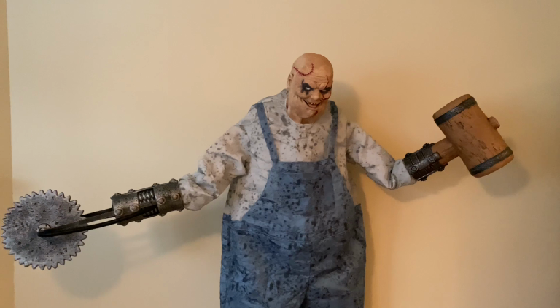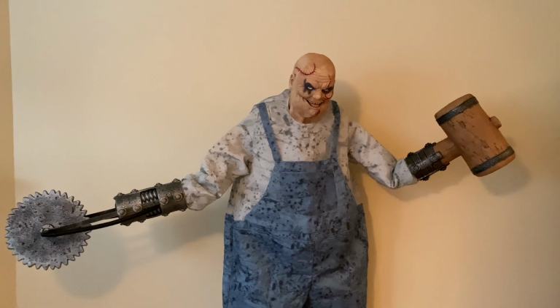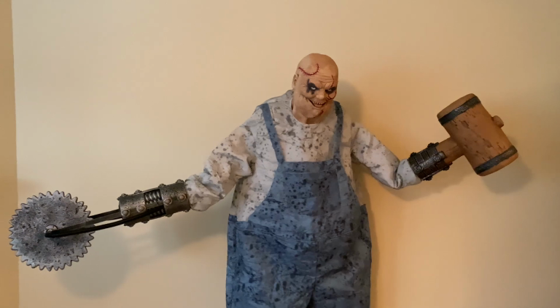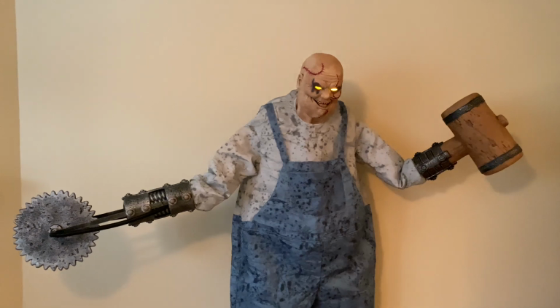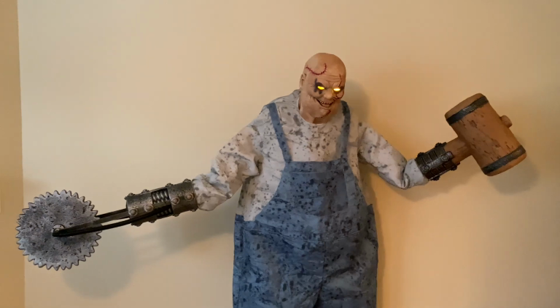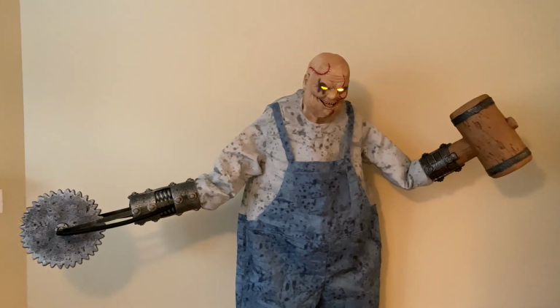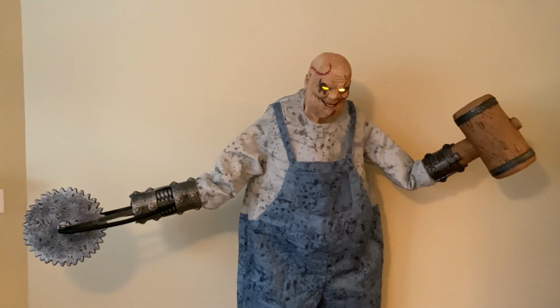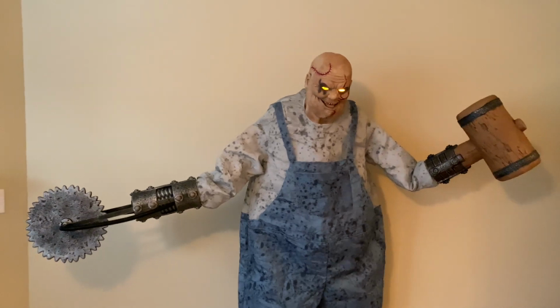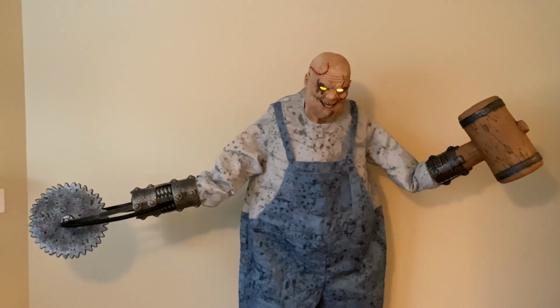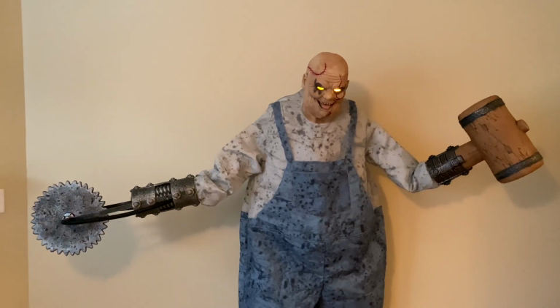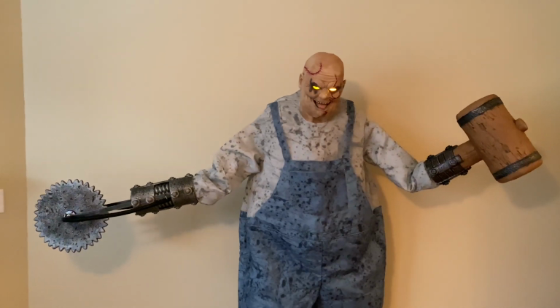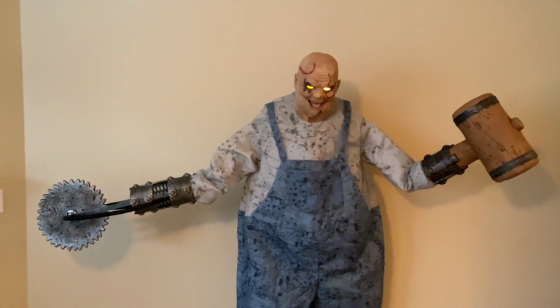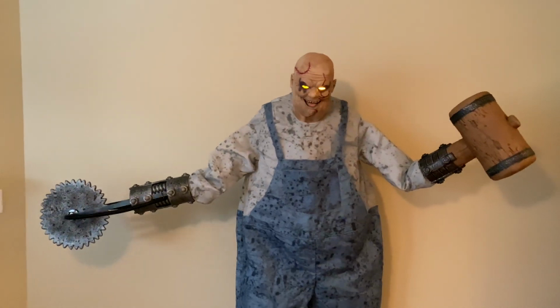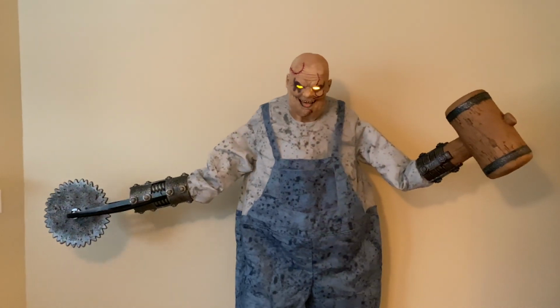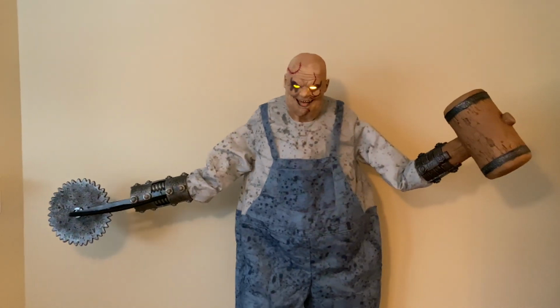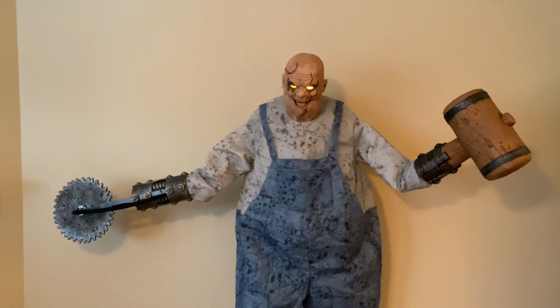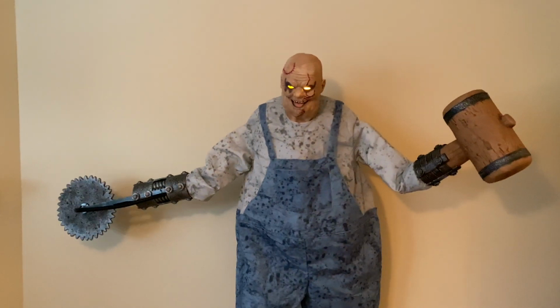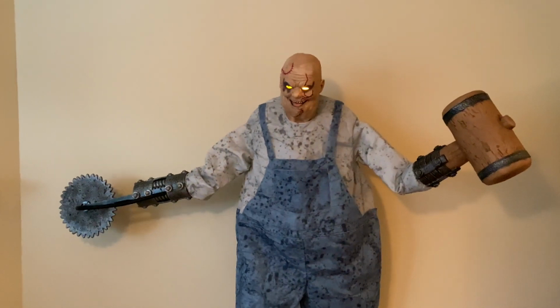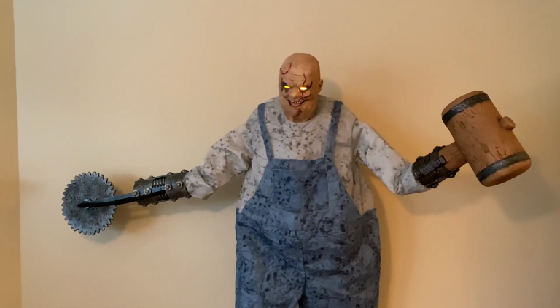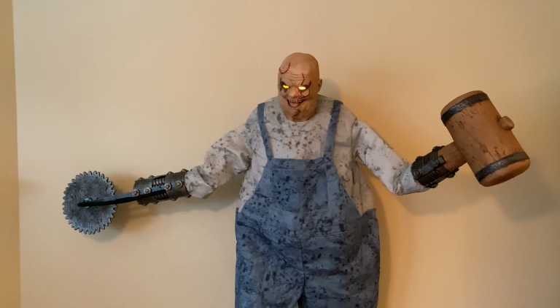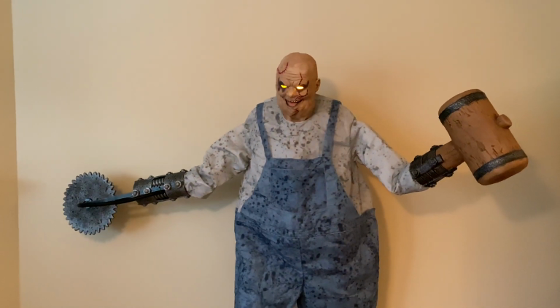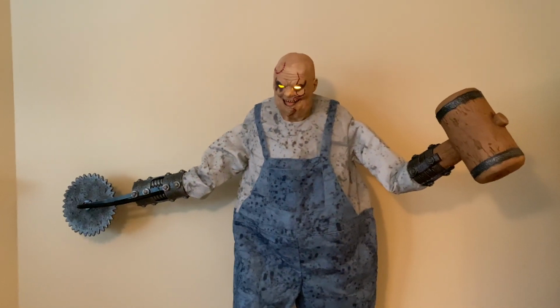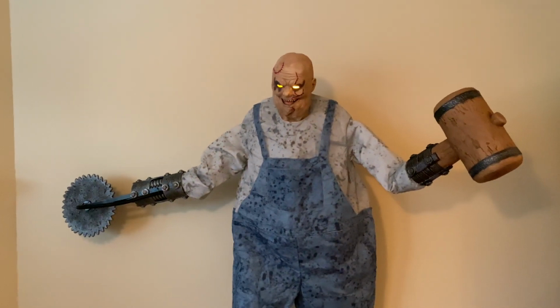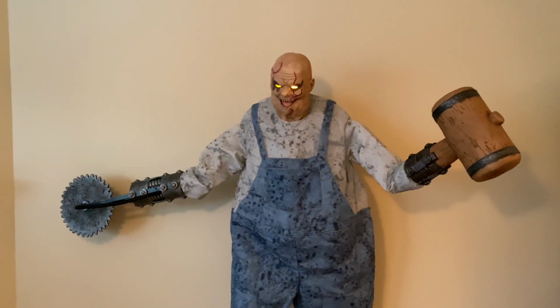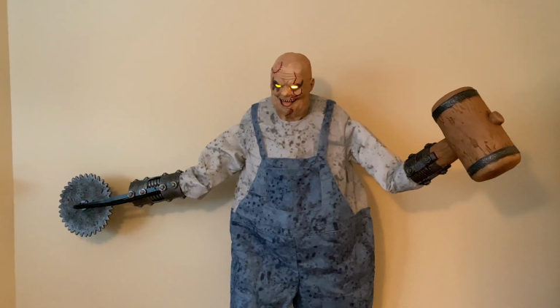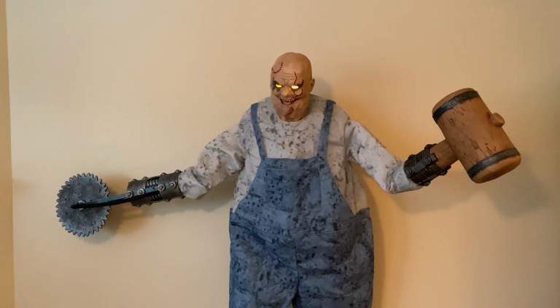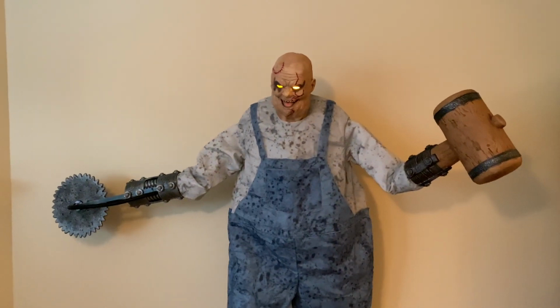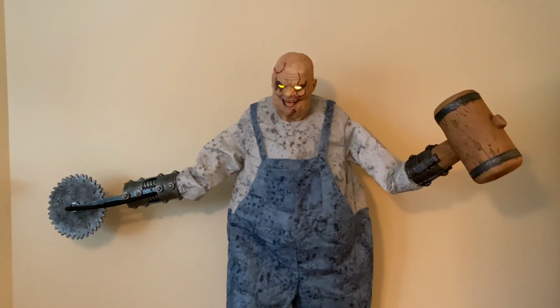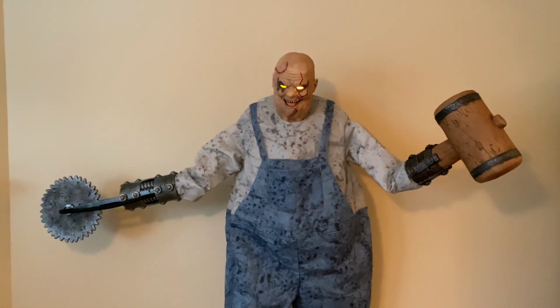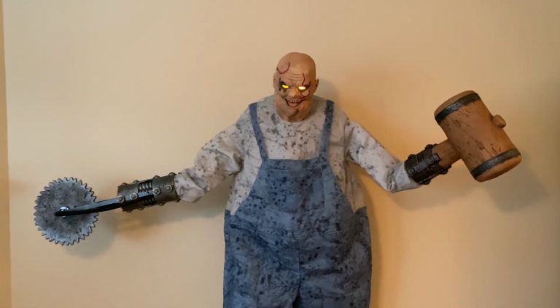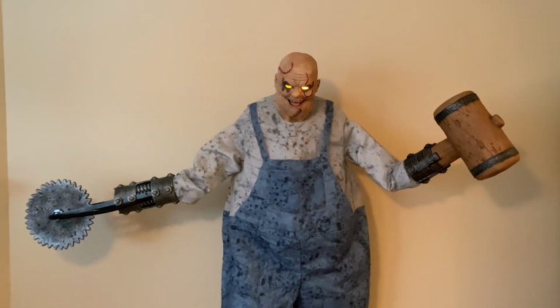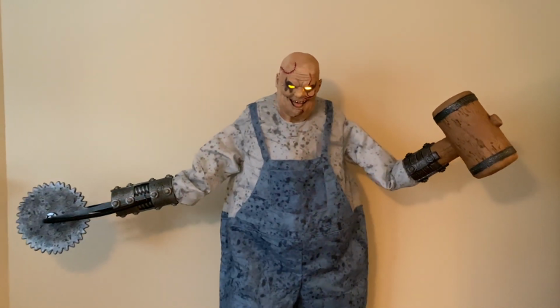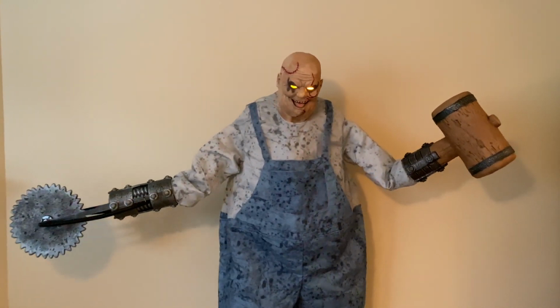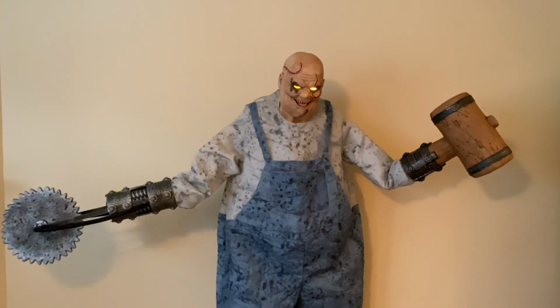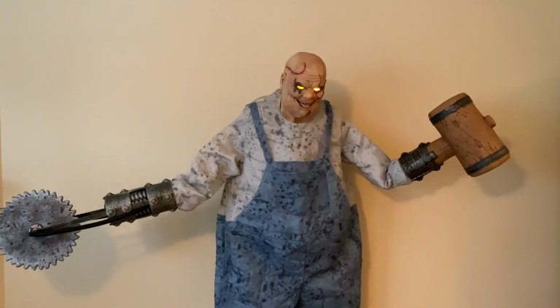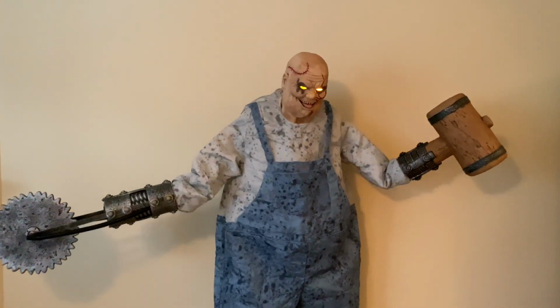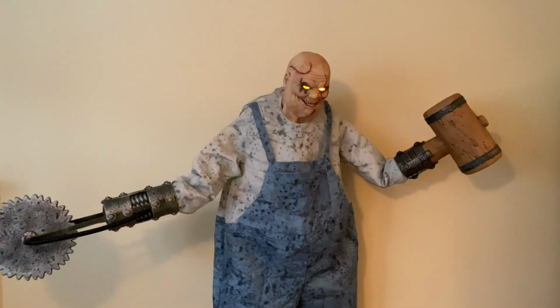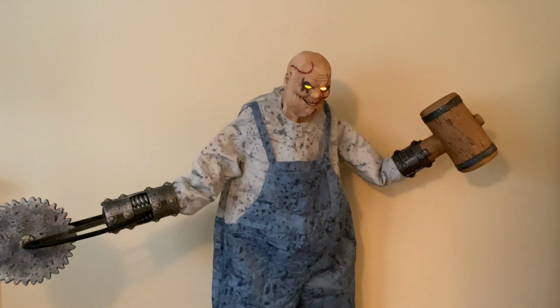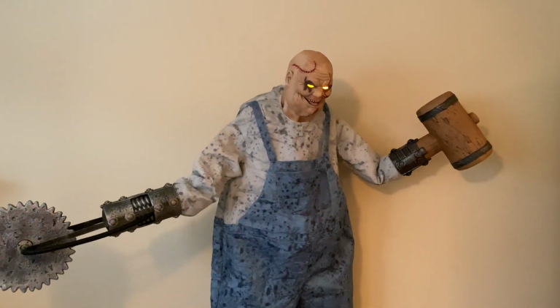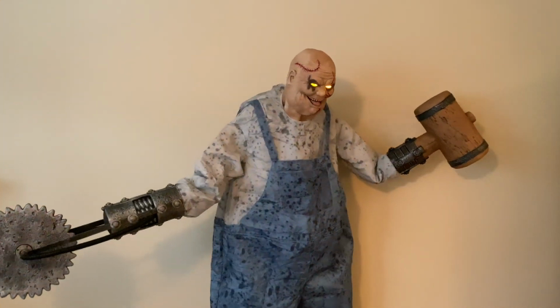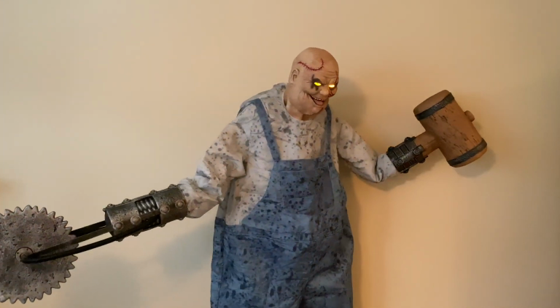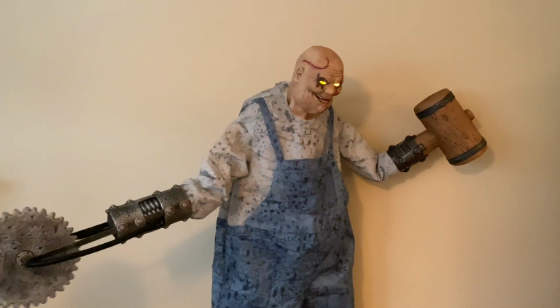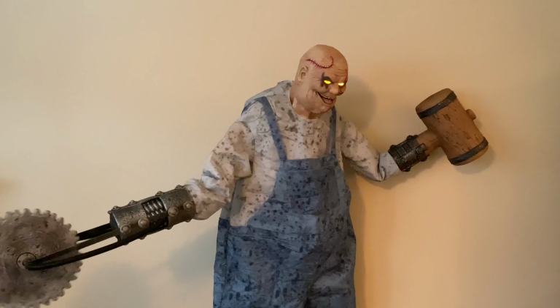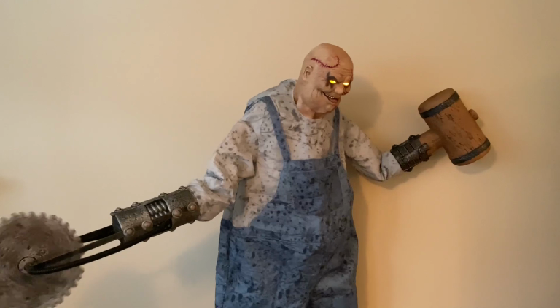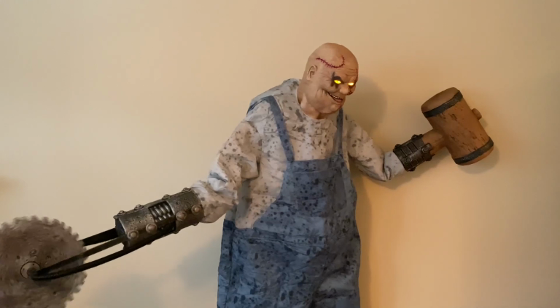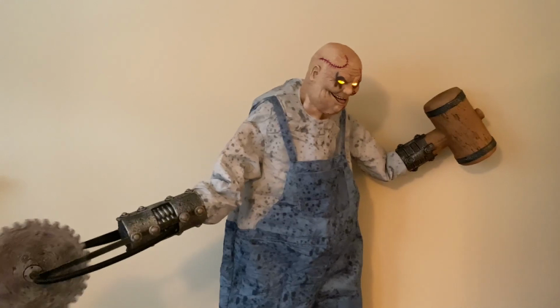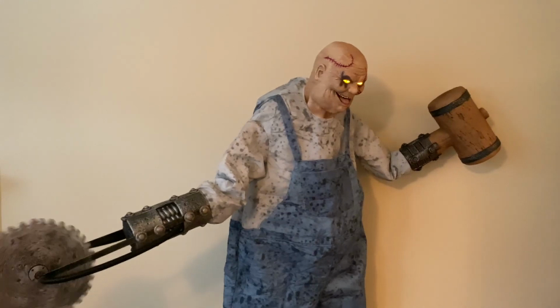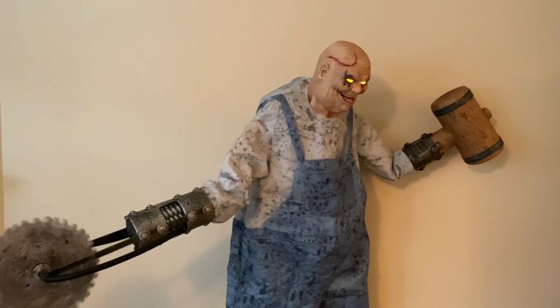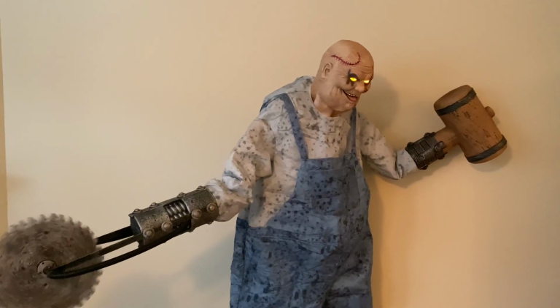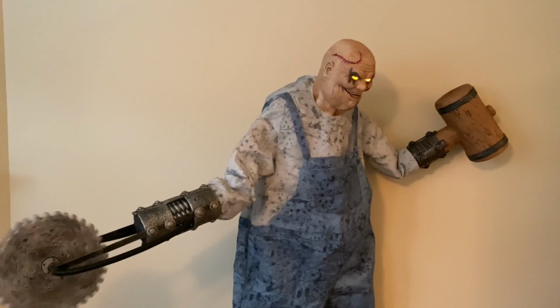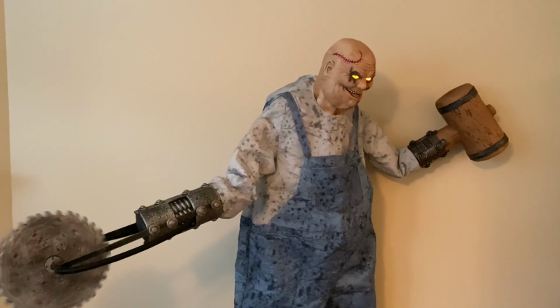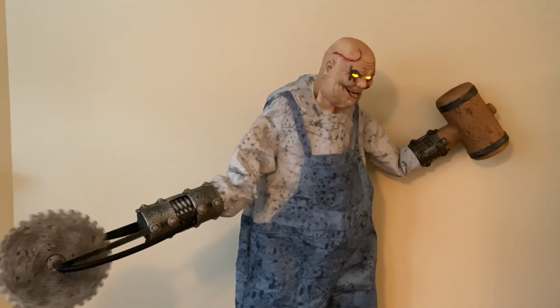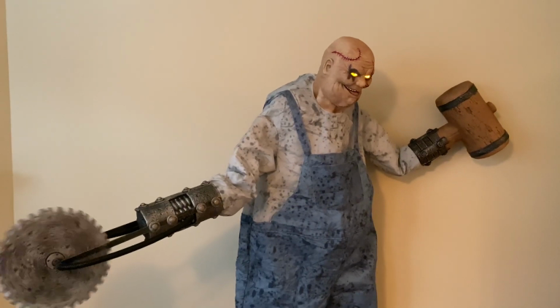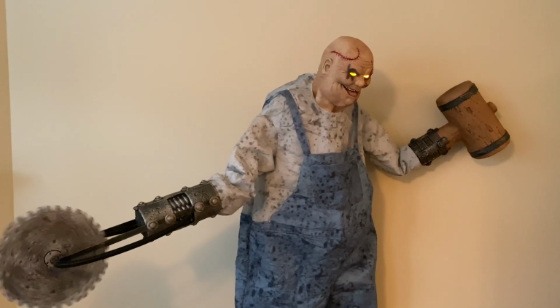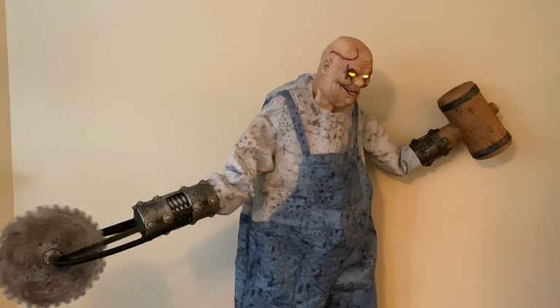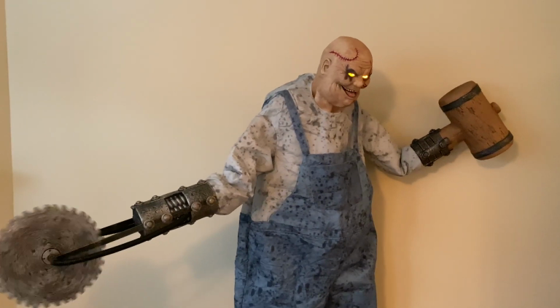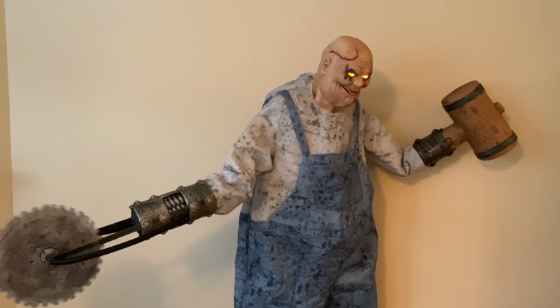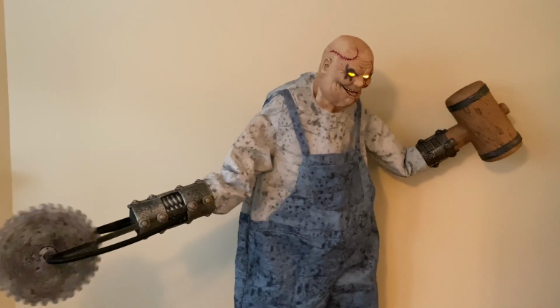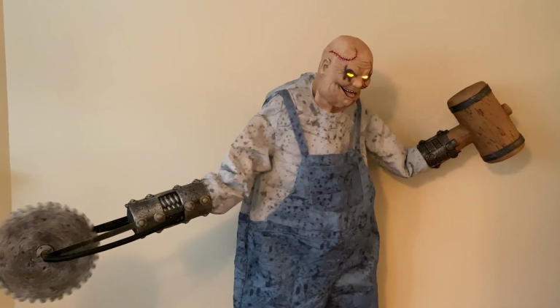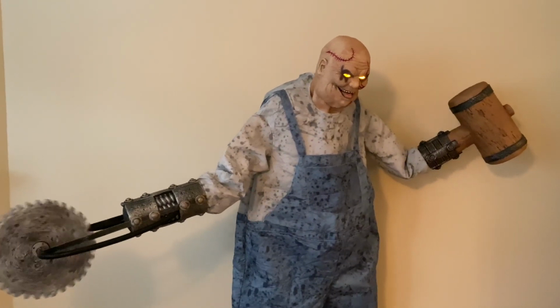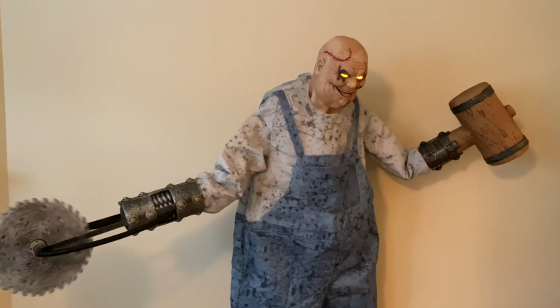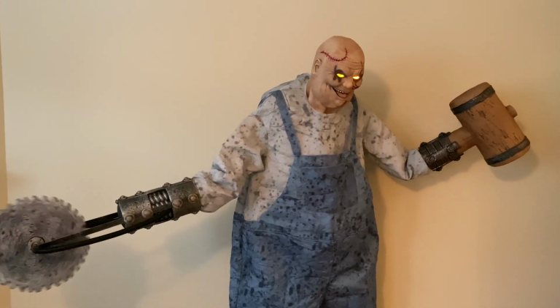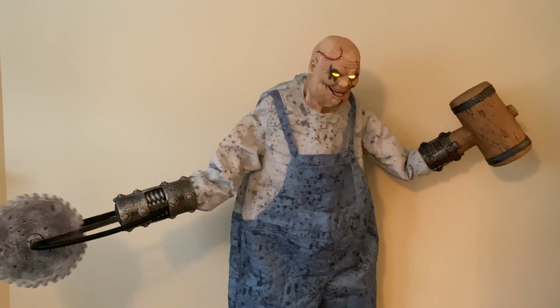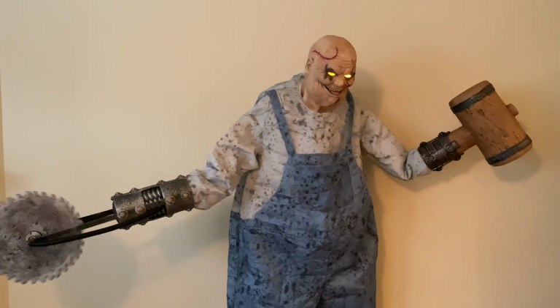You ever have an itch that you just can't scratch? Here, let me help you with that.